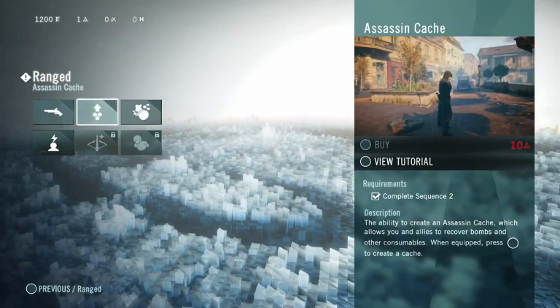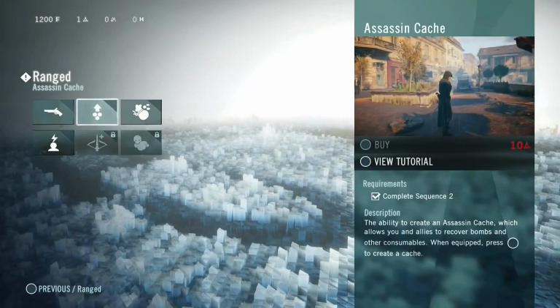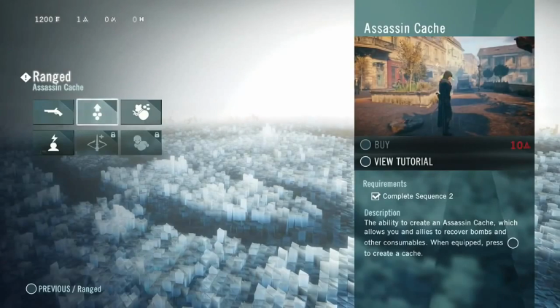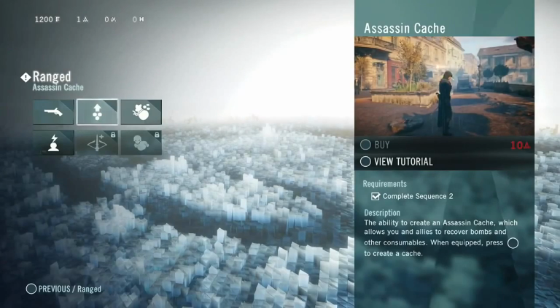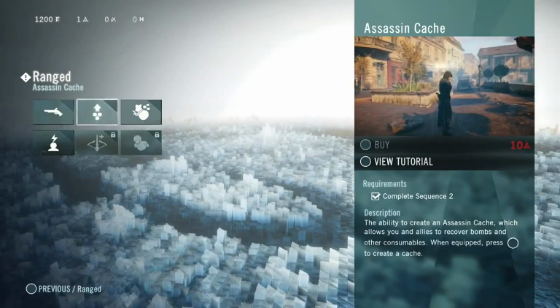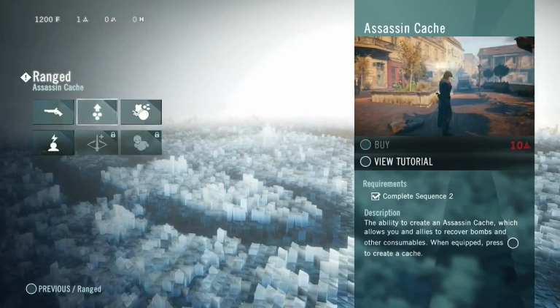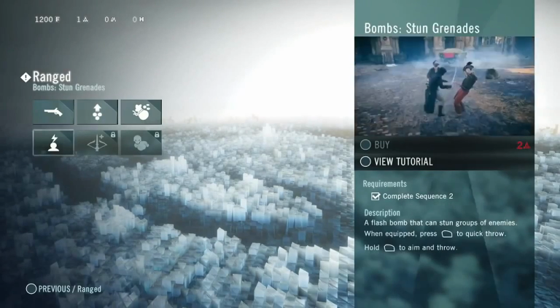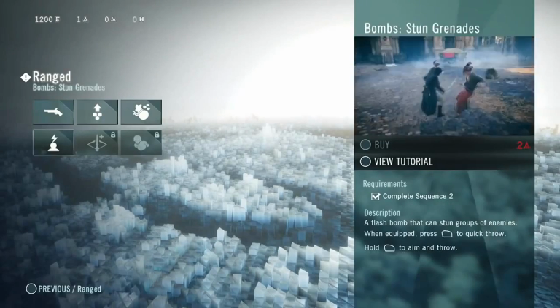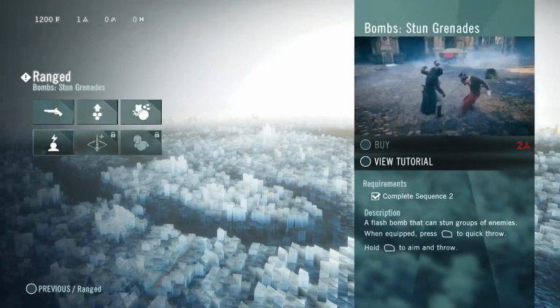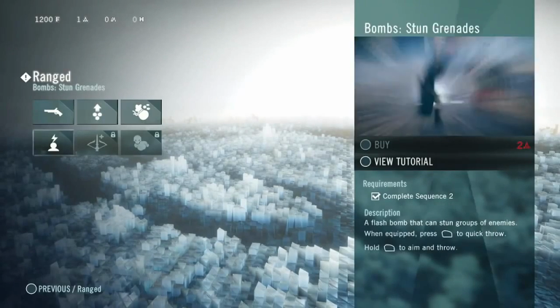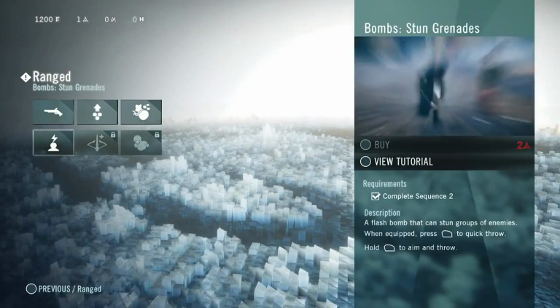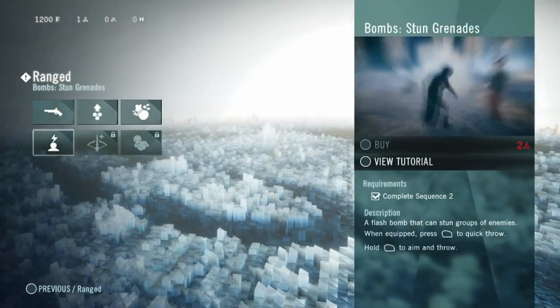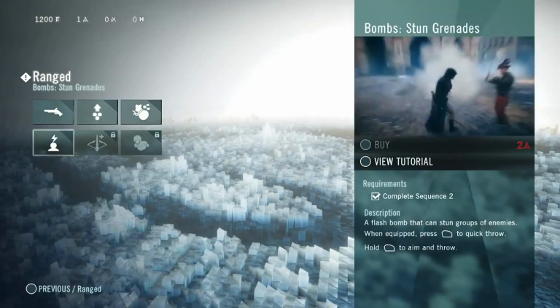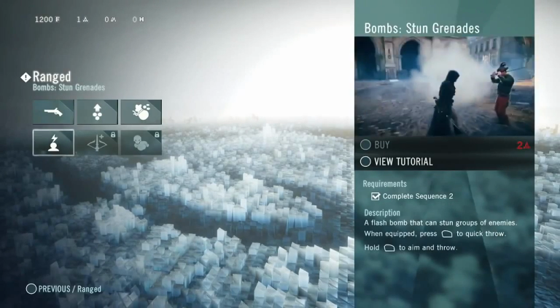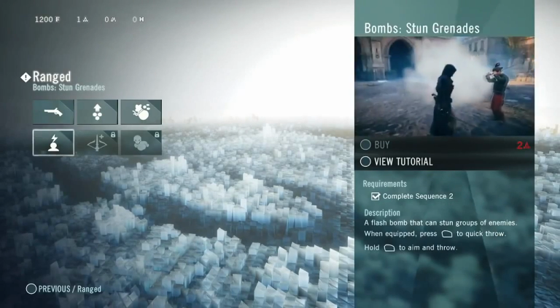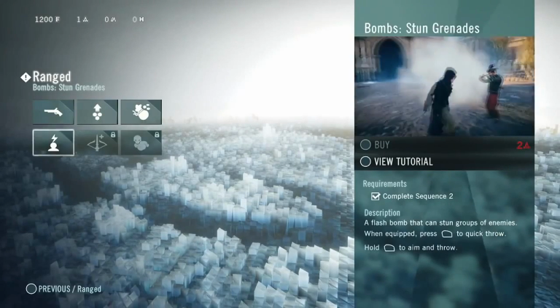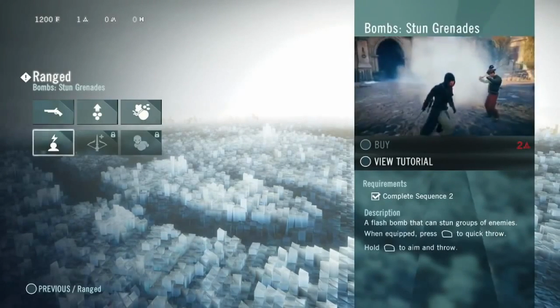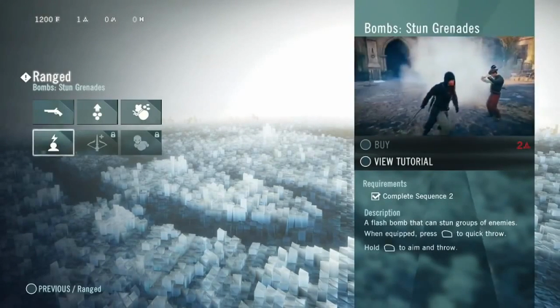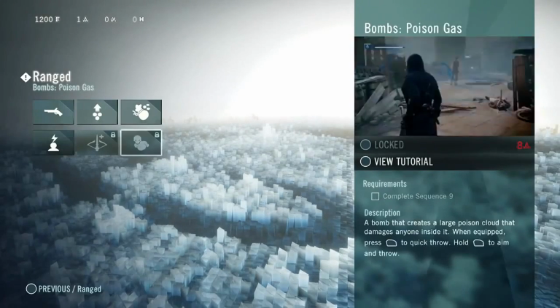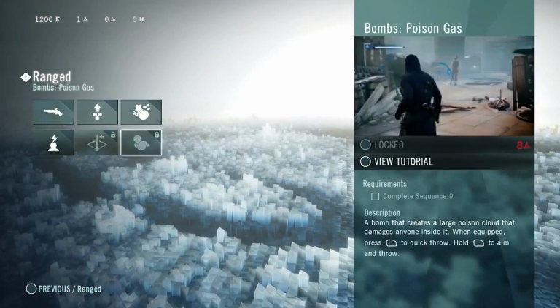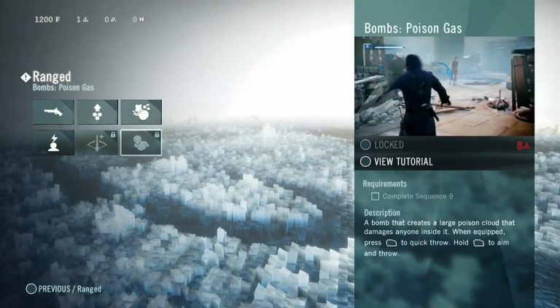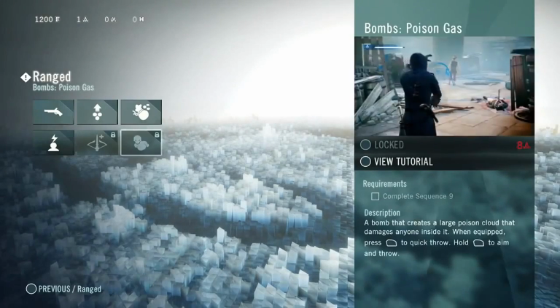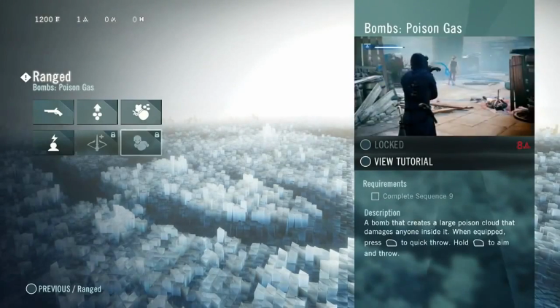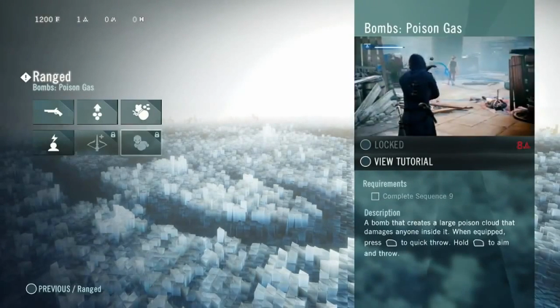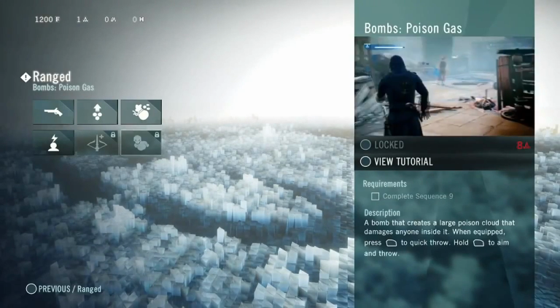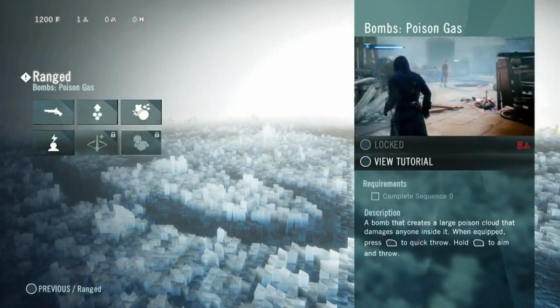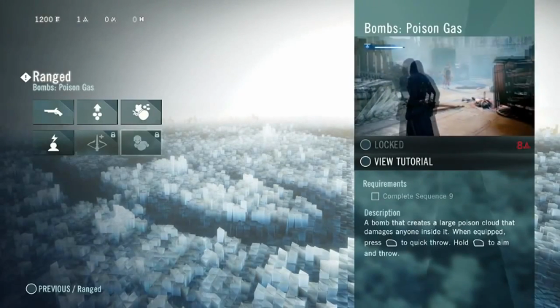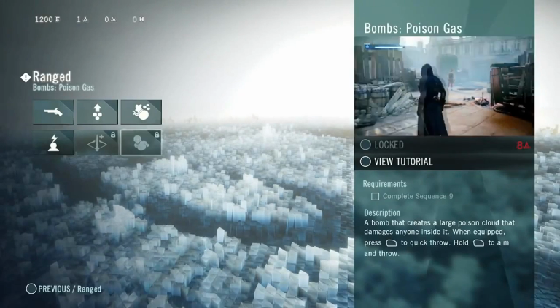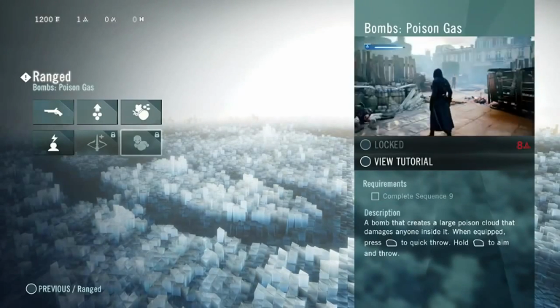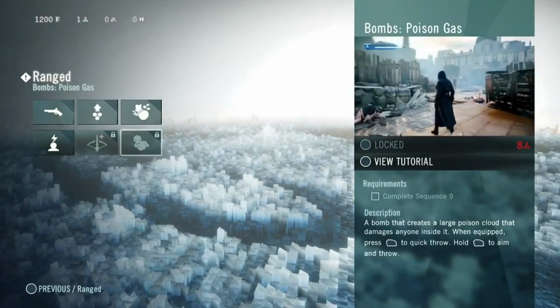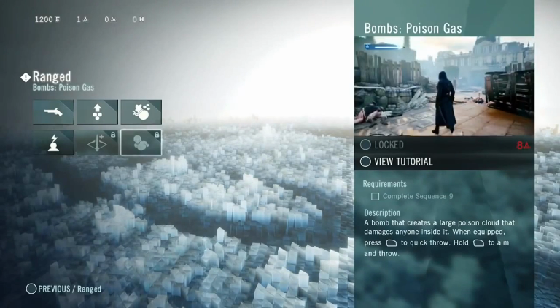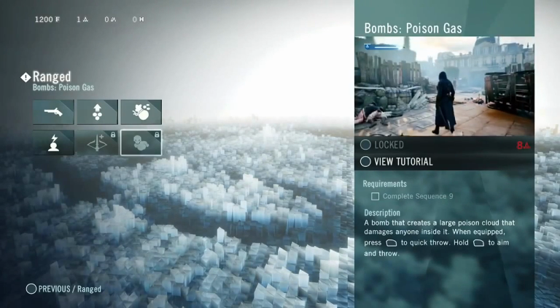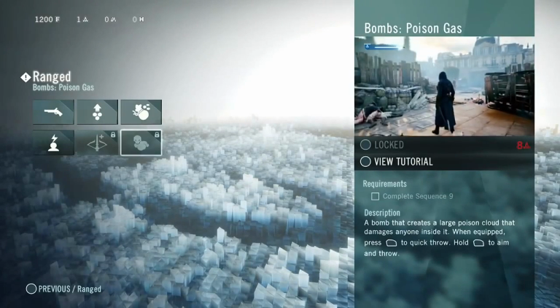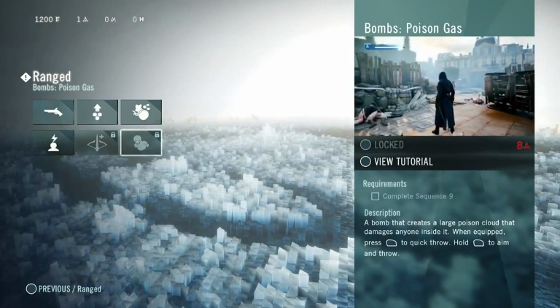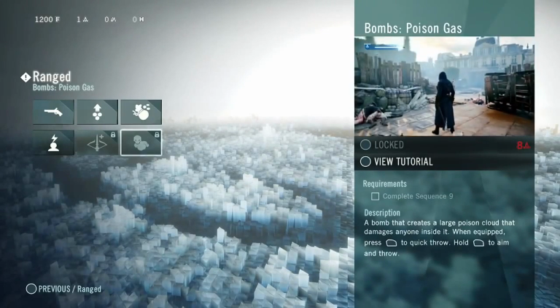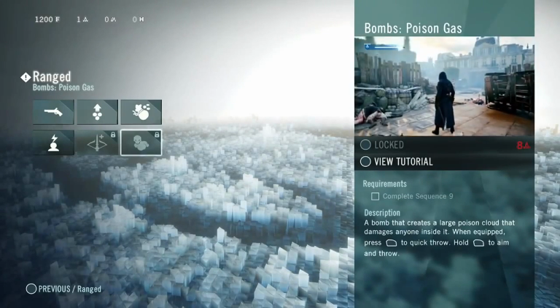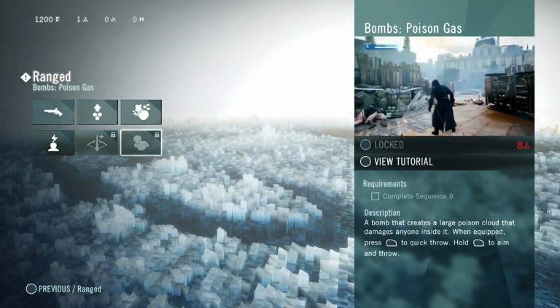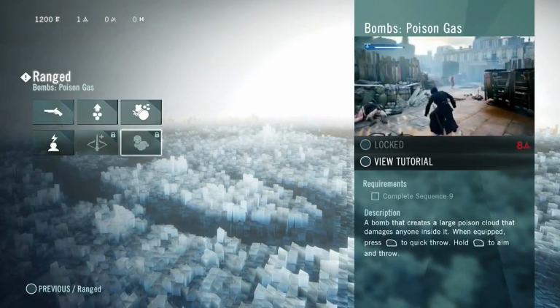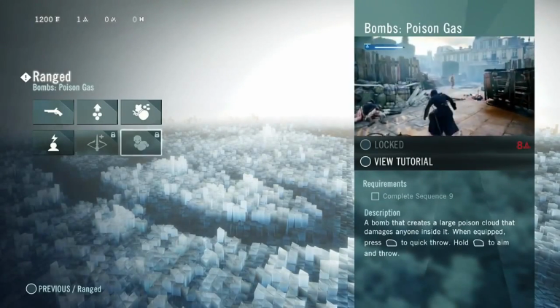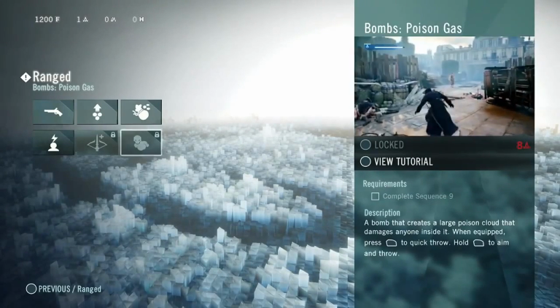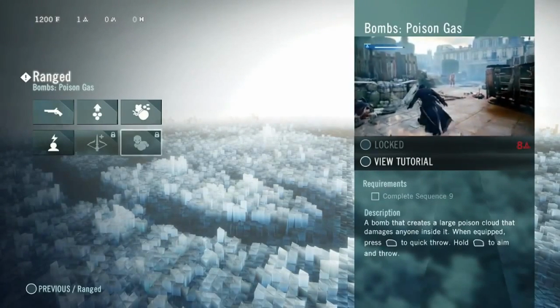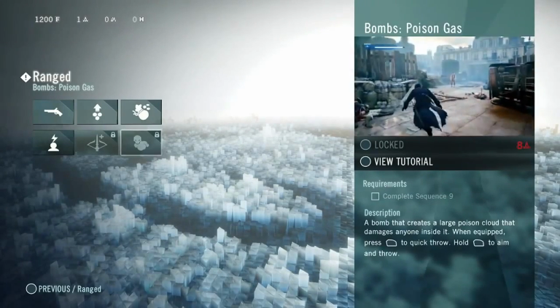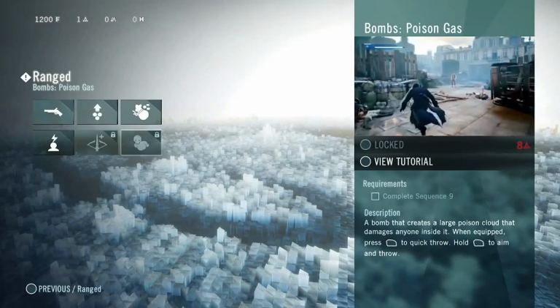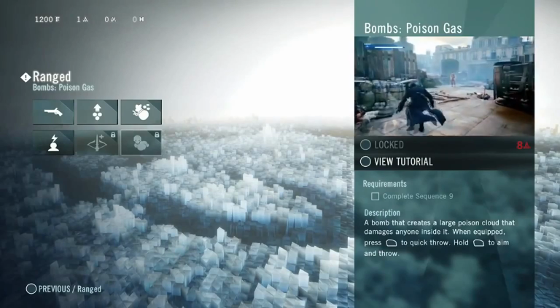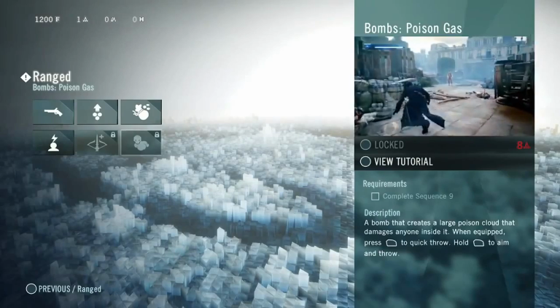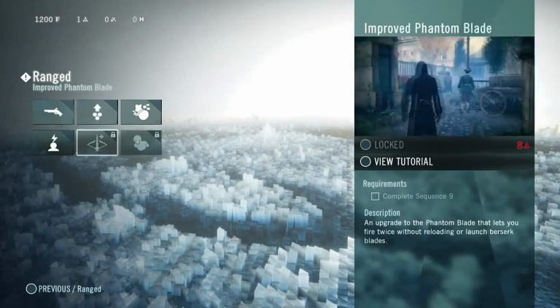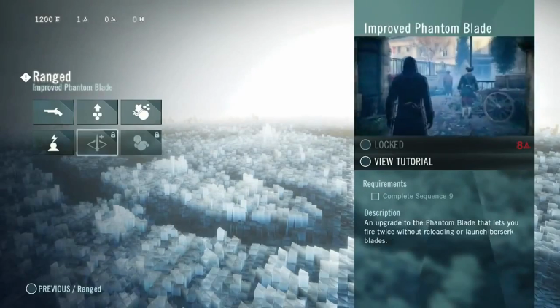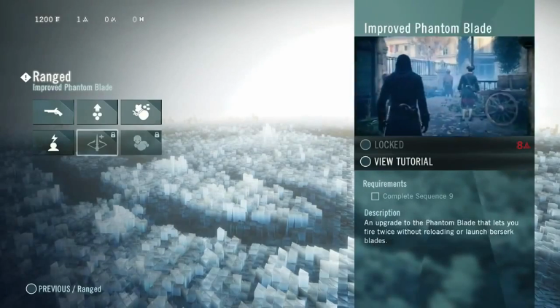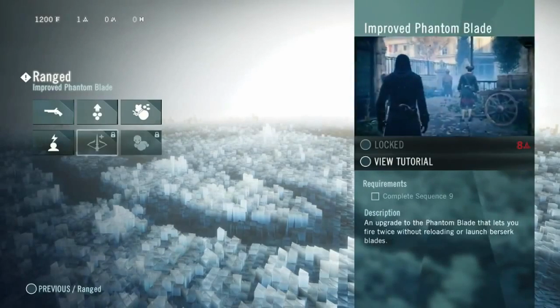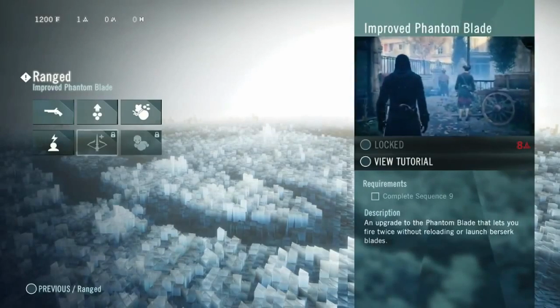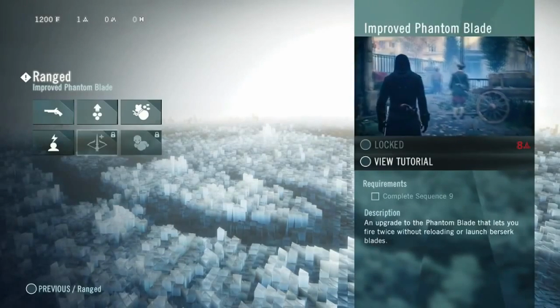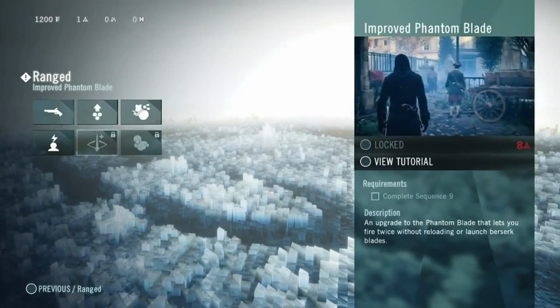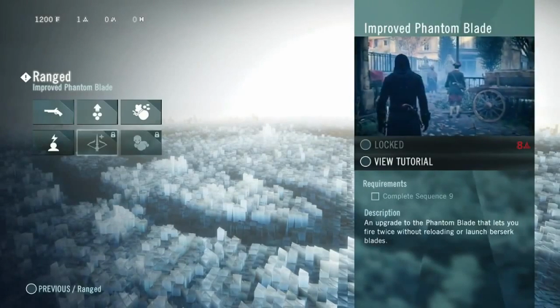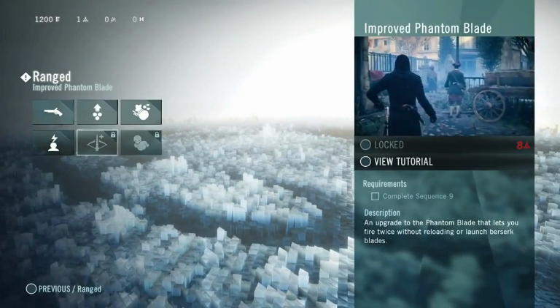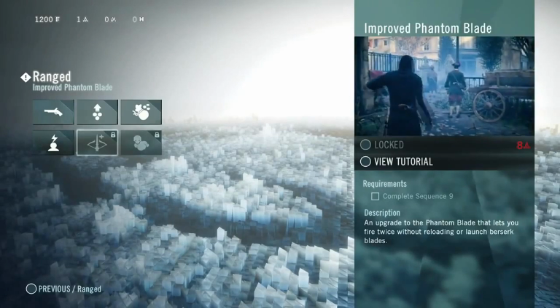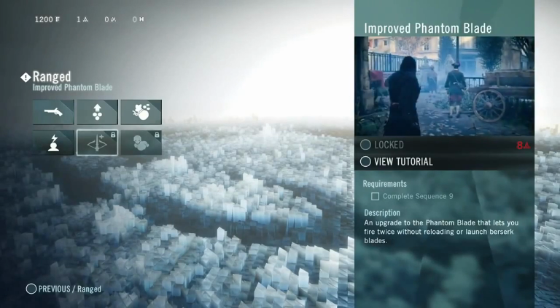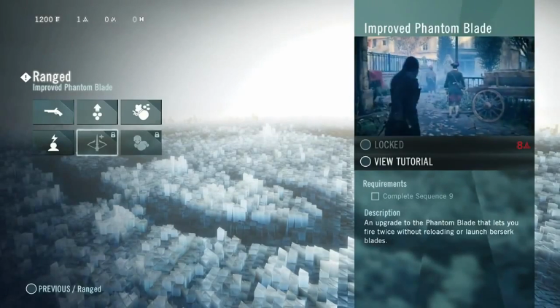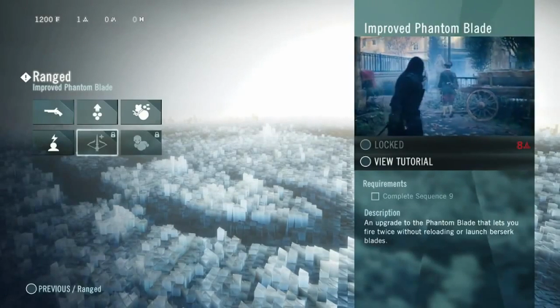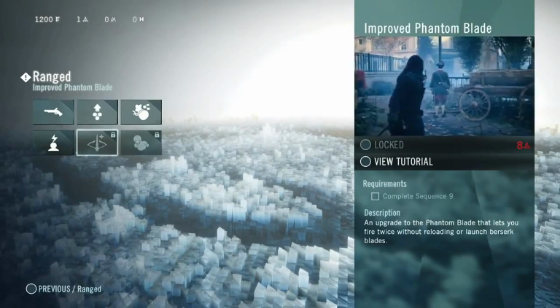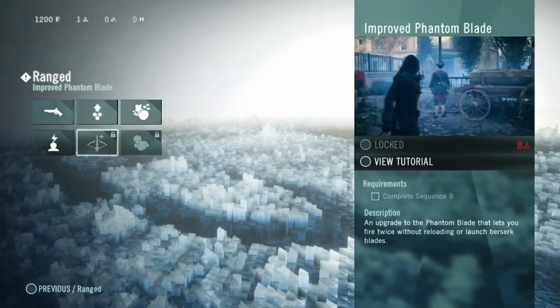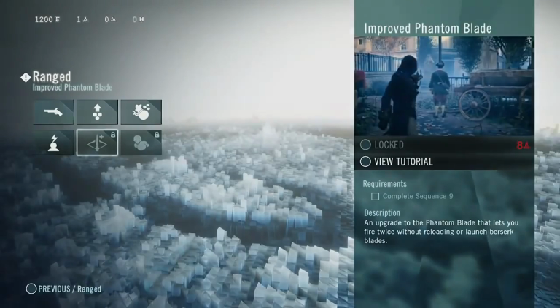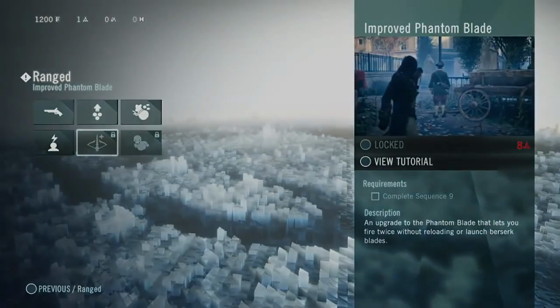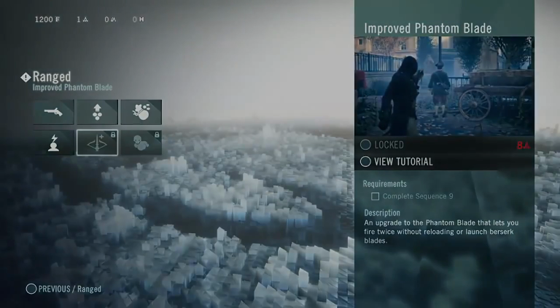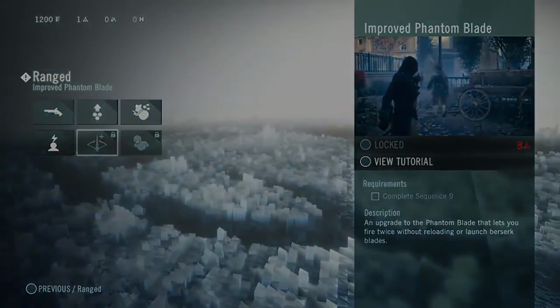Under the three main pillars we've got Ranged, Melee, Stealth, and Health, all of which can be leveled up individually to shape your playstyle.